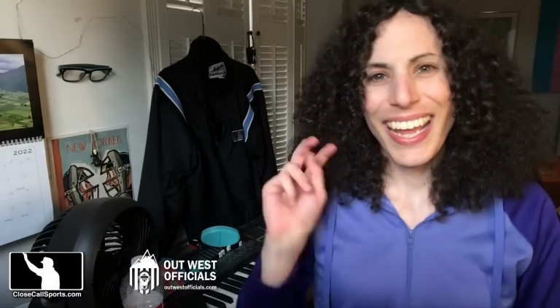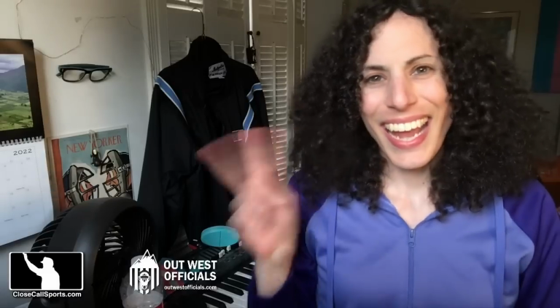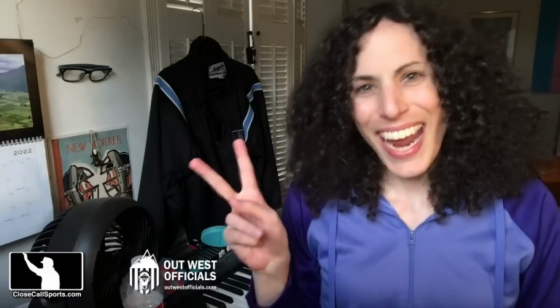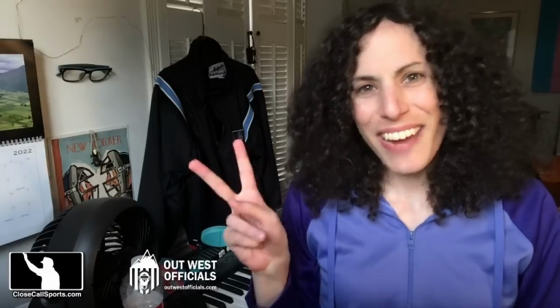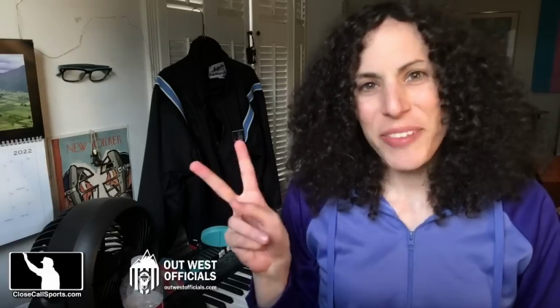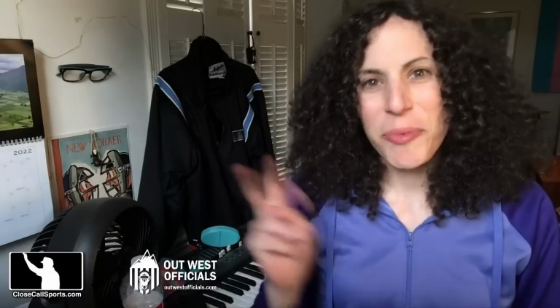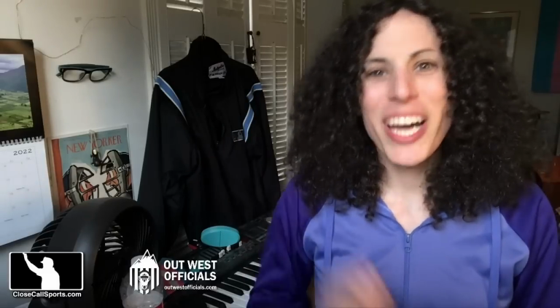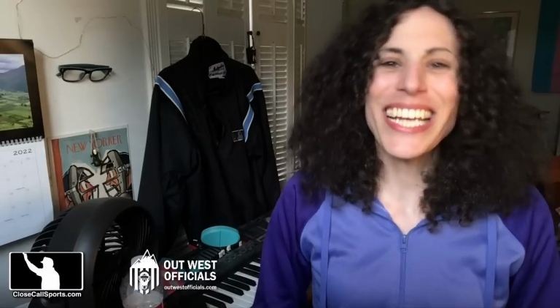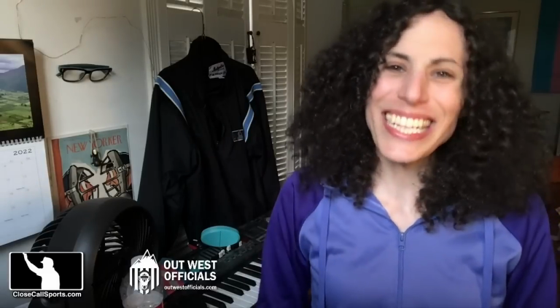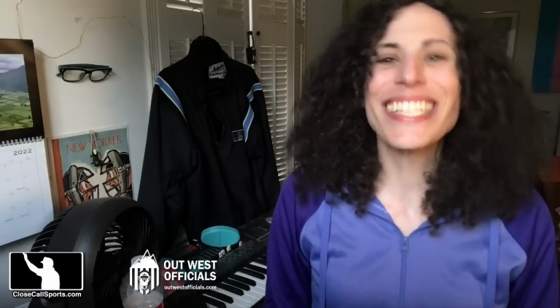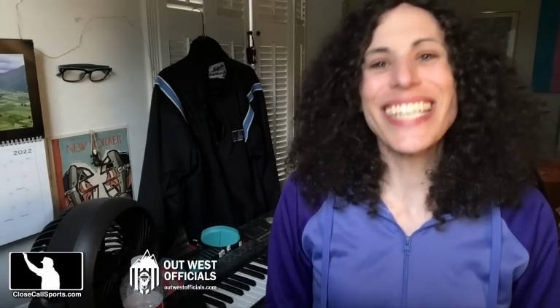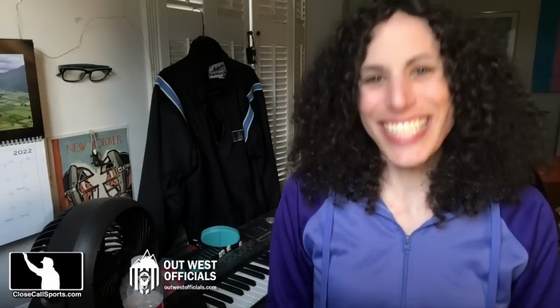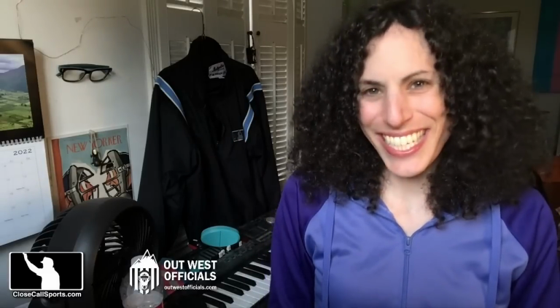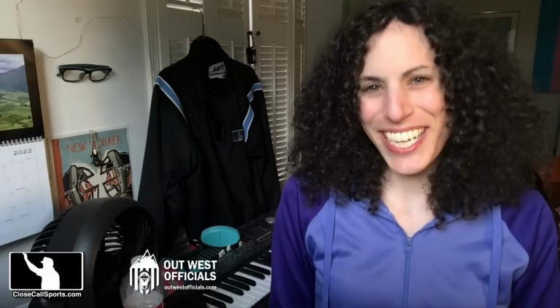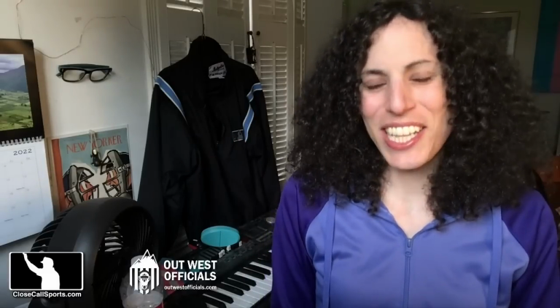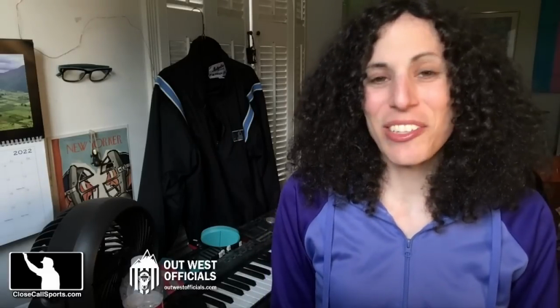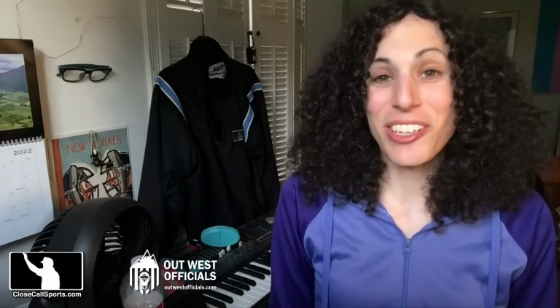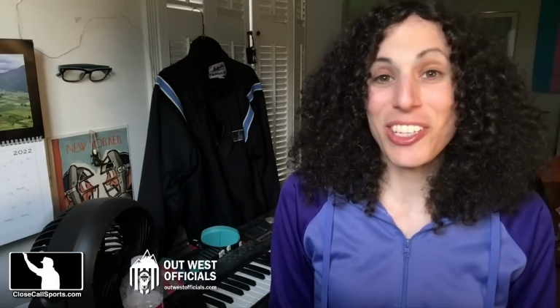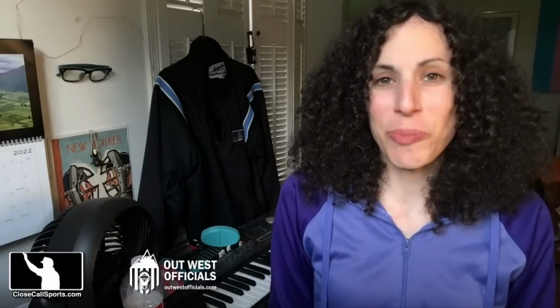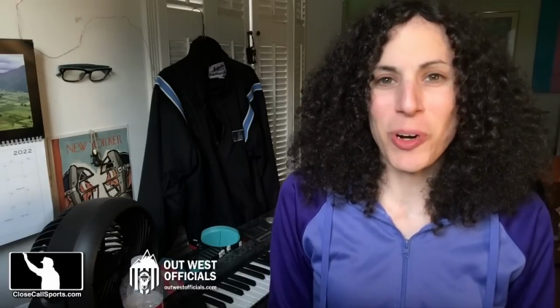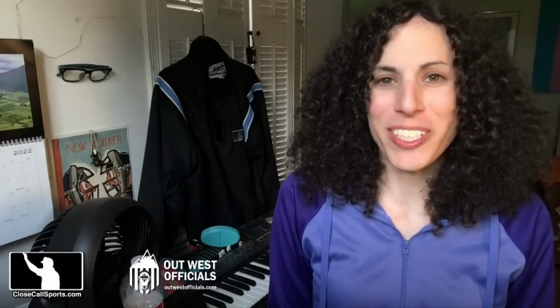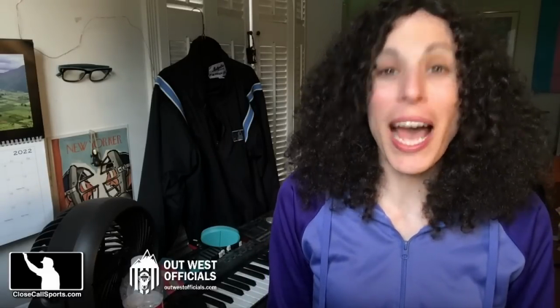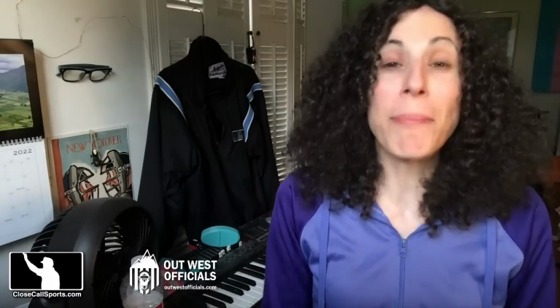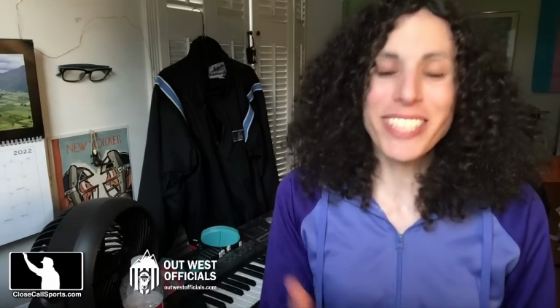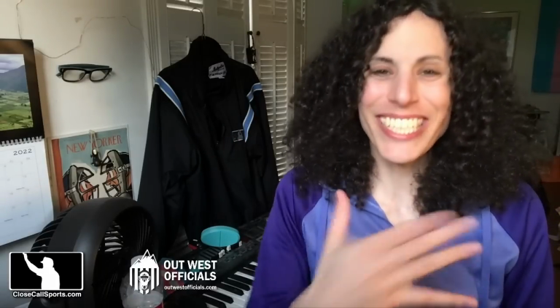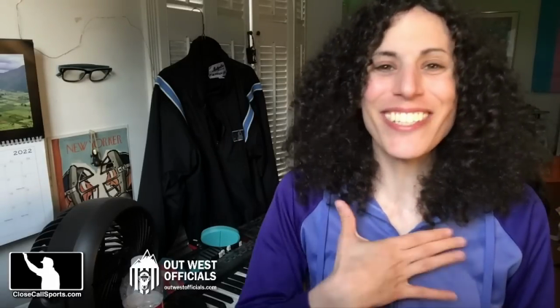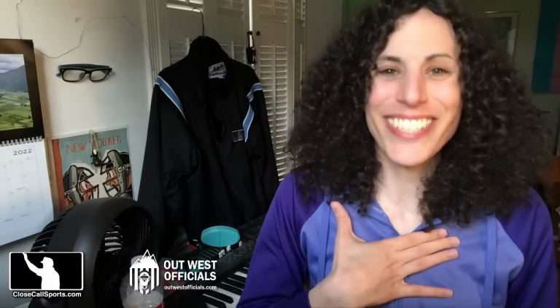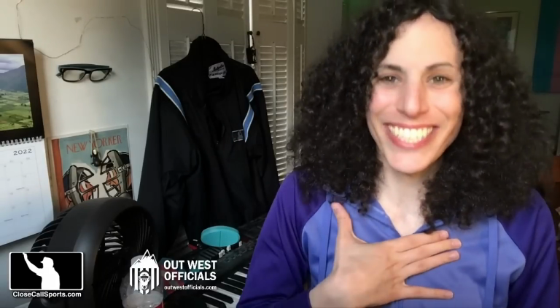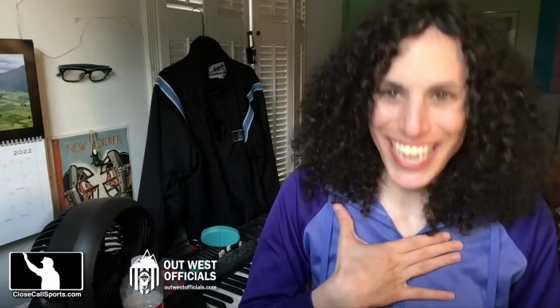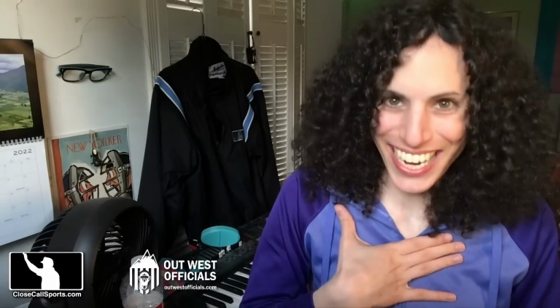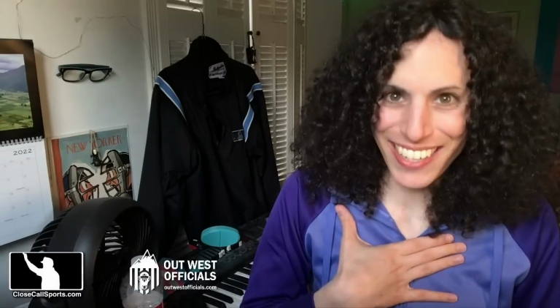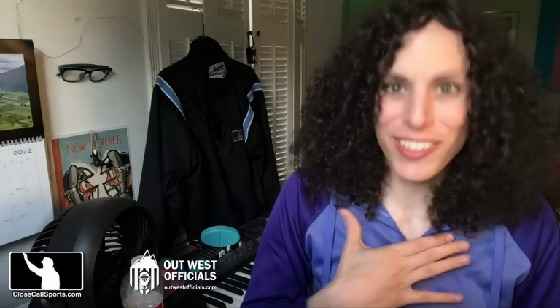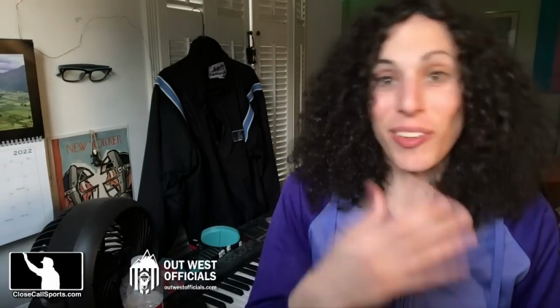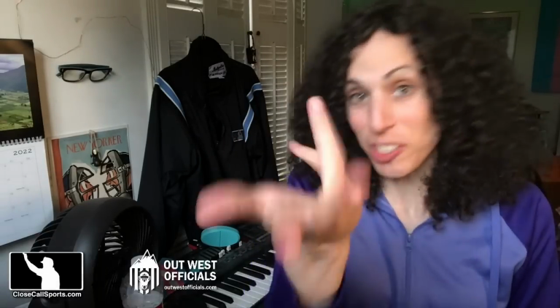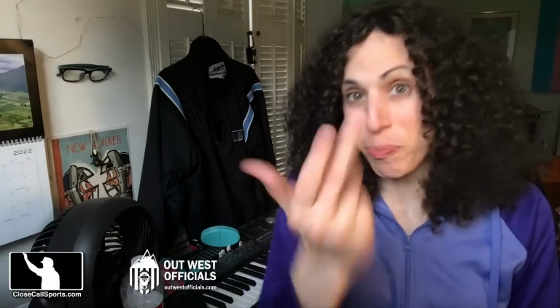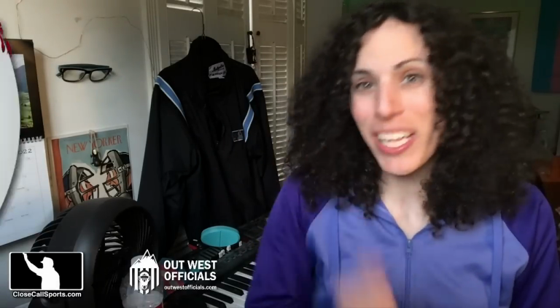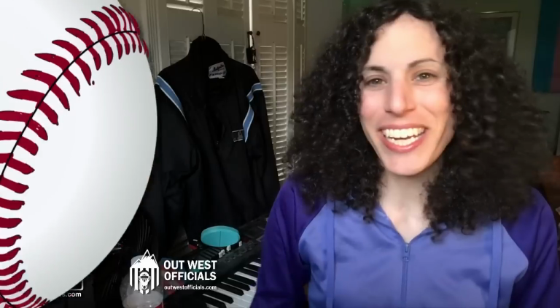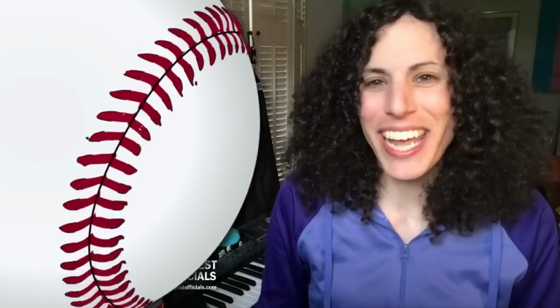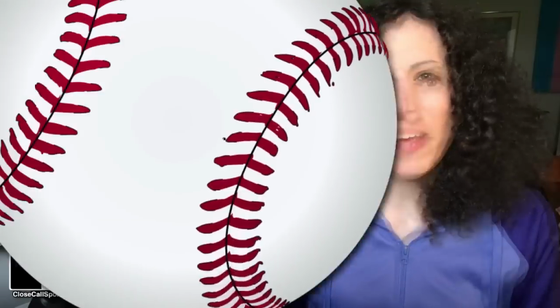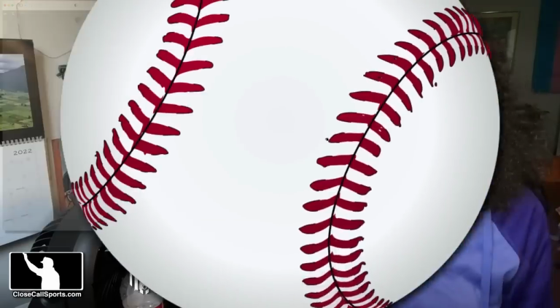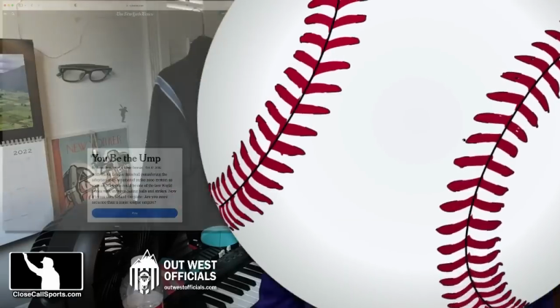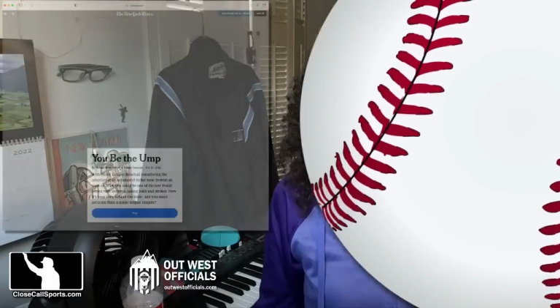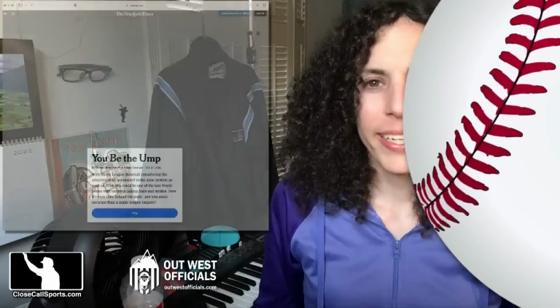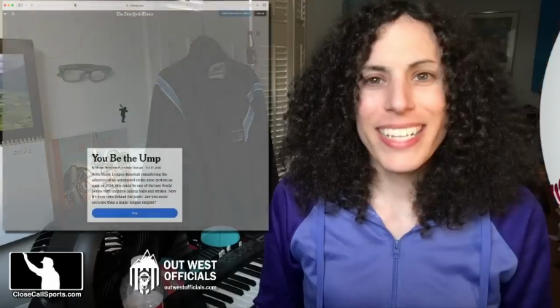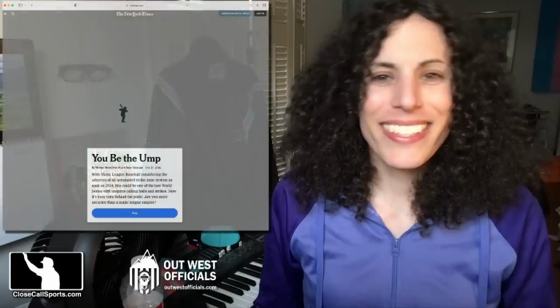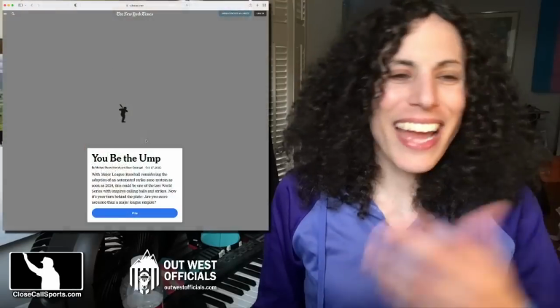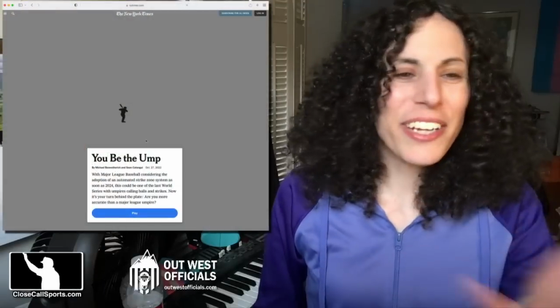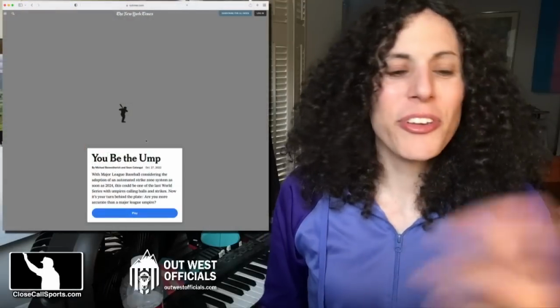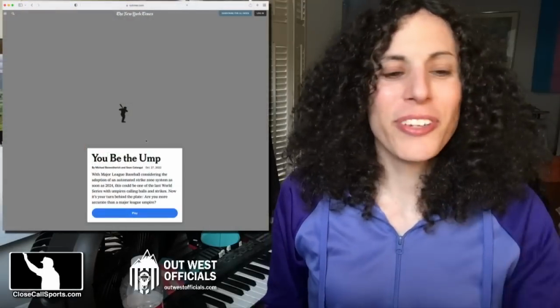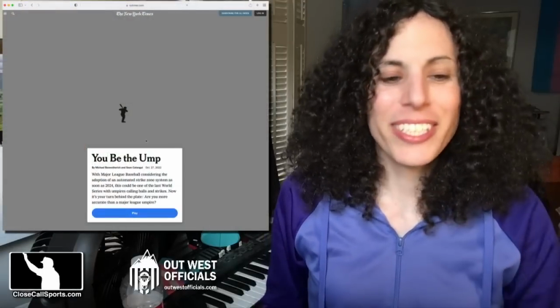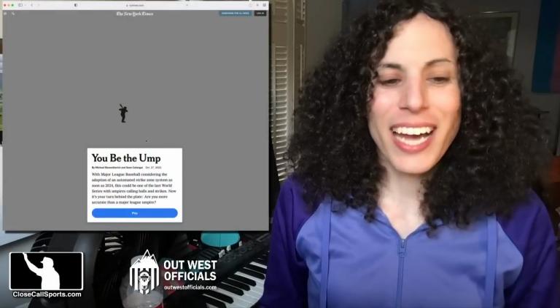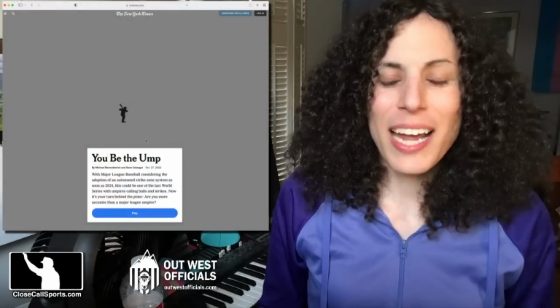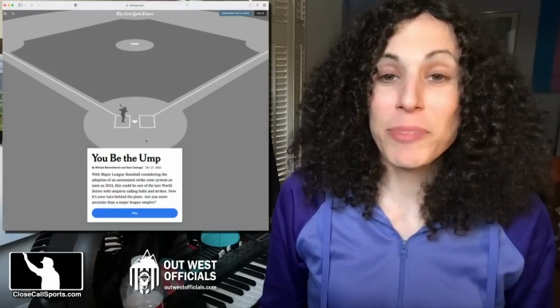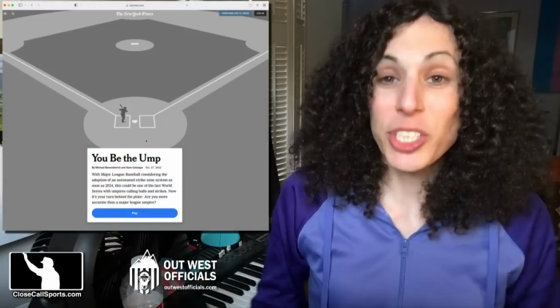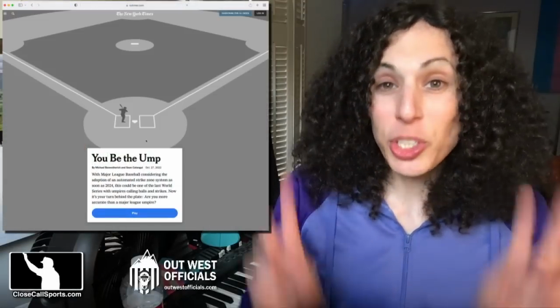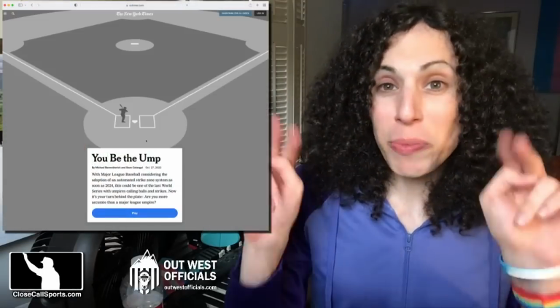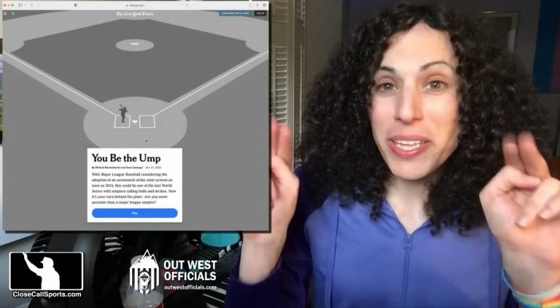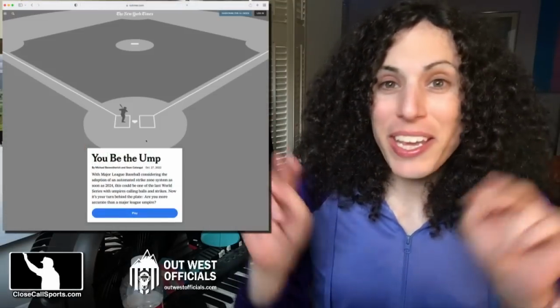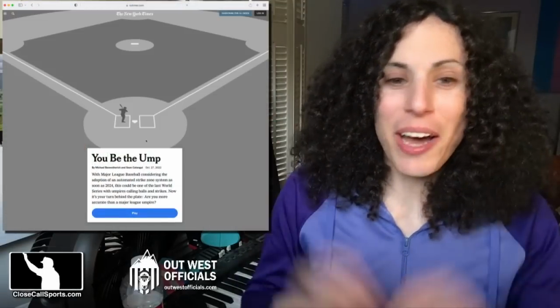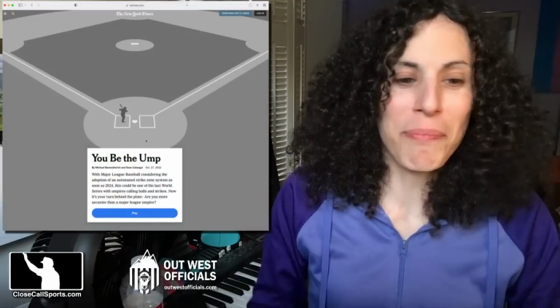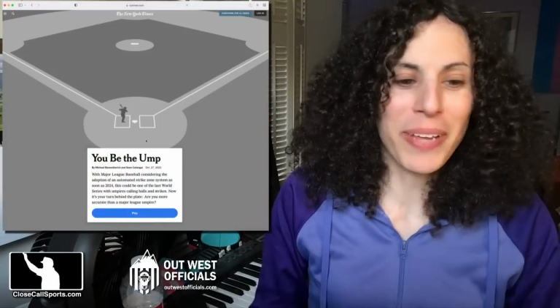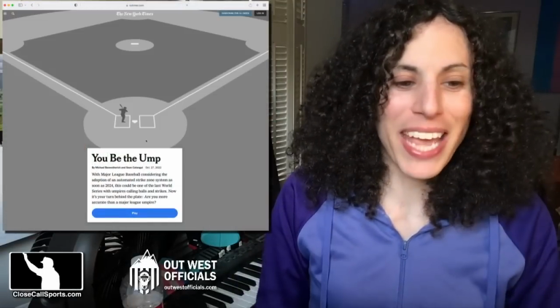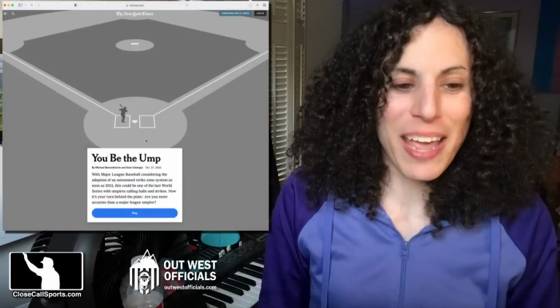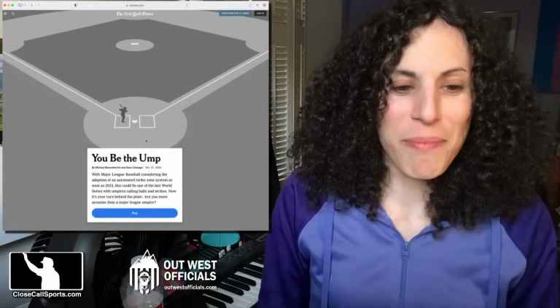Hey everyone, it's Lindsey at Close Call Sports. I'm still sick, so let's play a game. It's that New York Times 'UB the Ump' game.